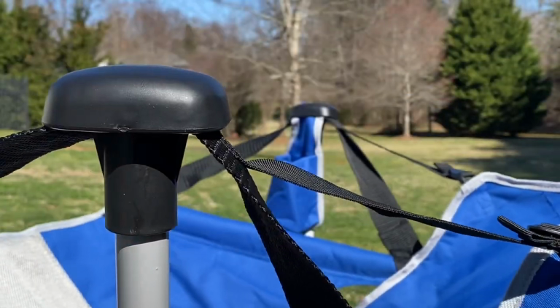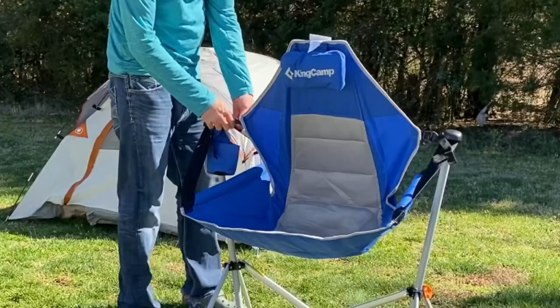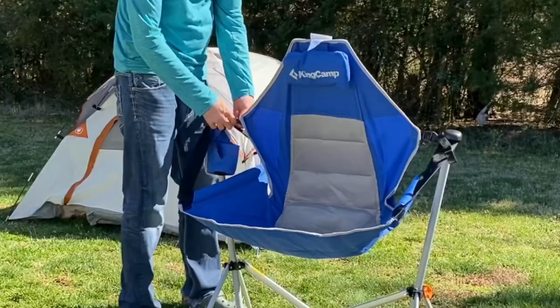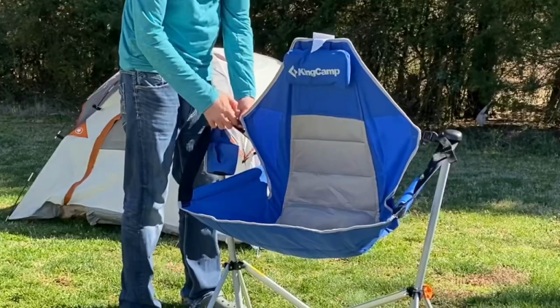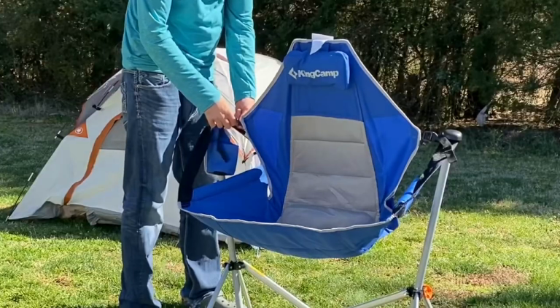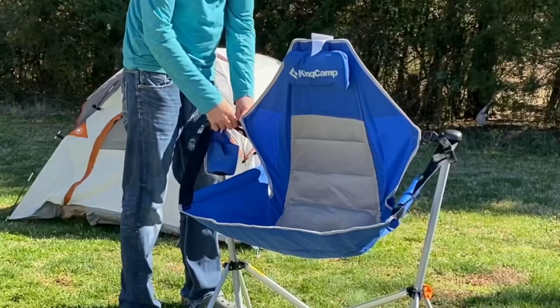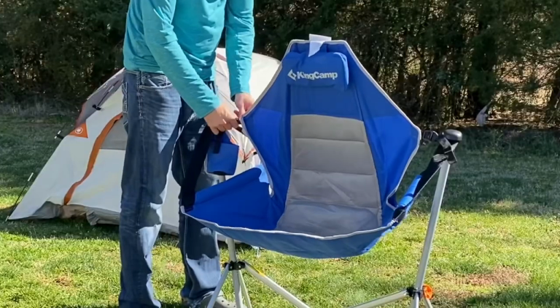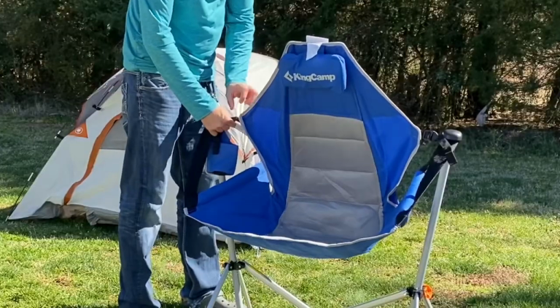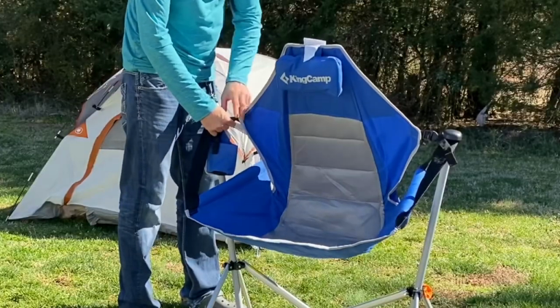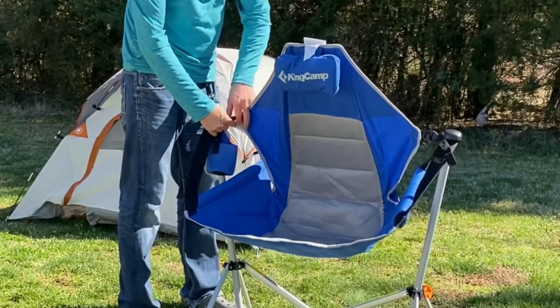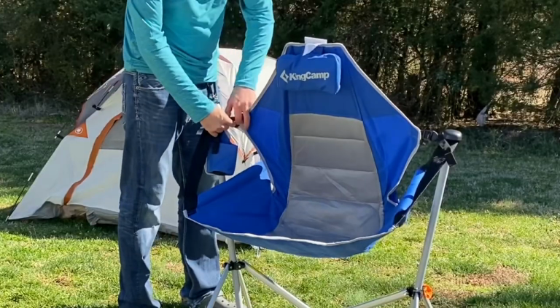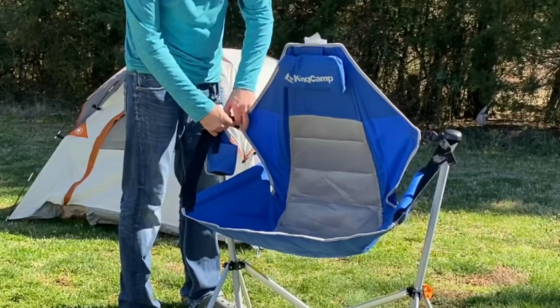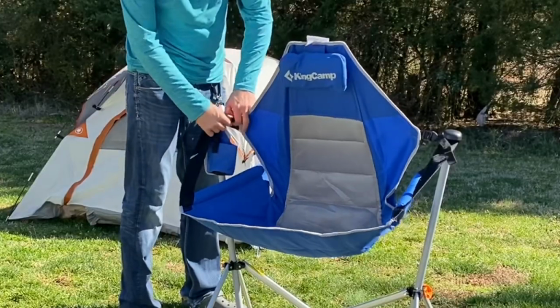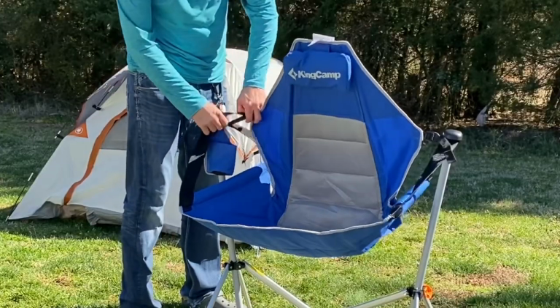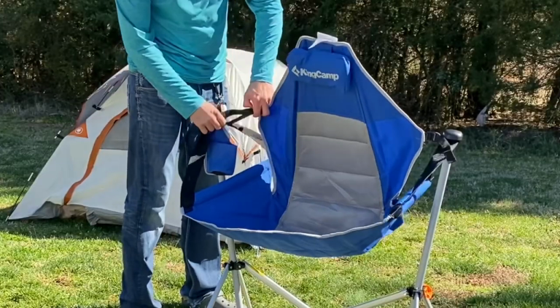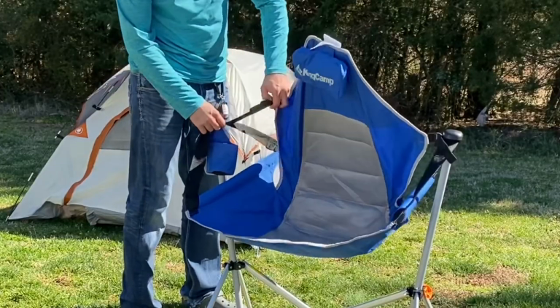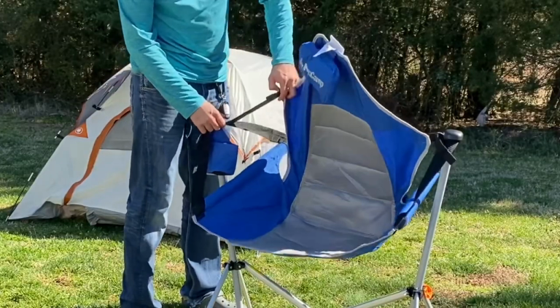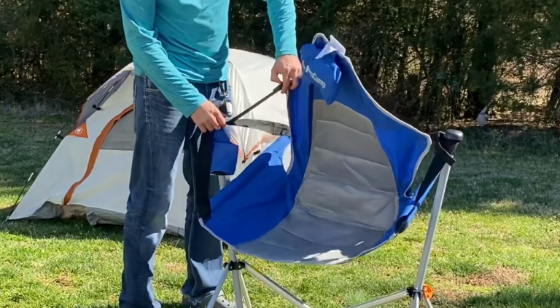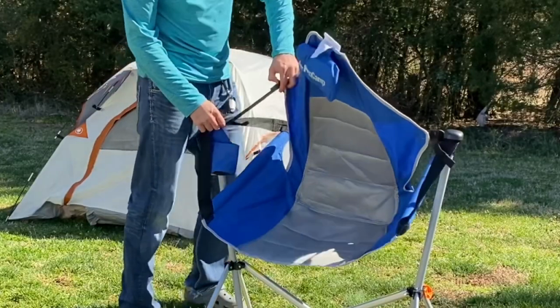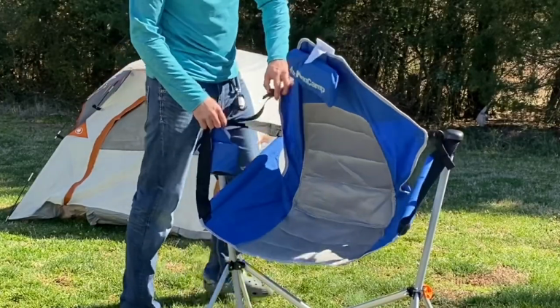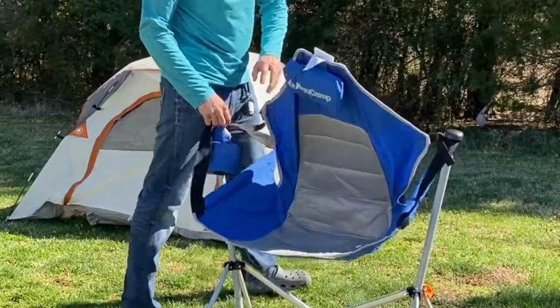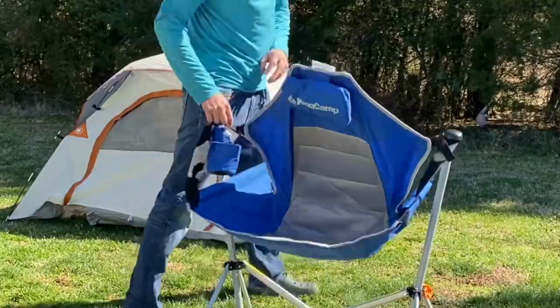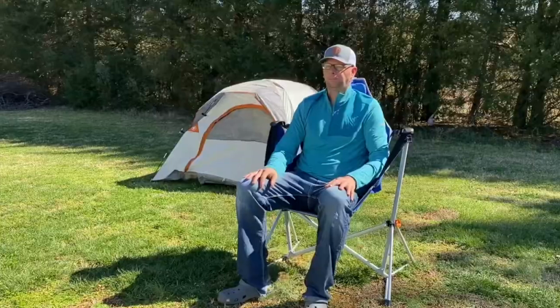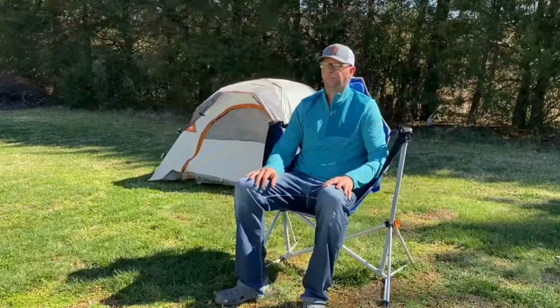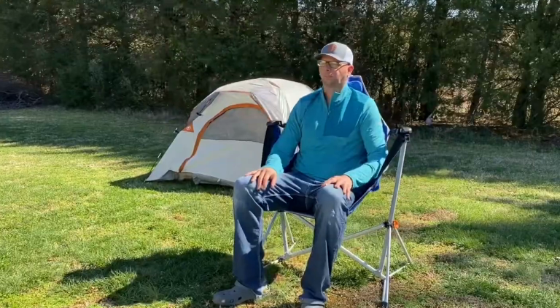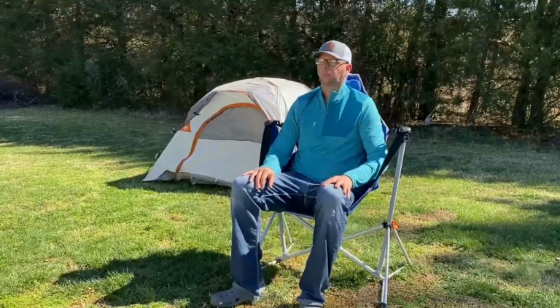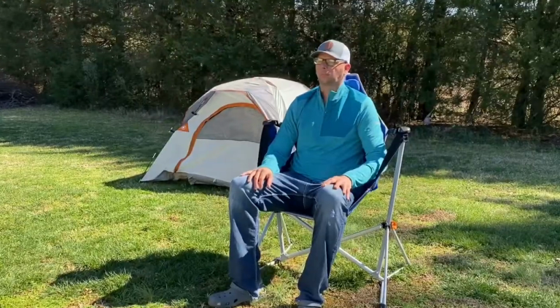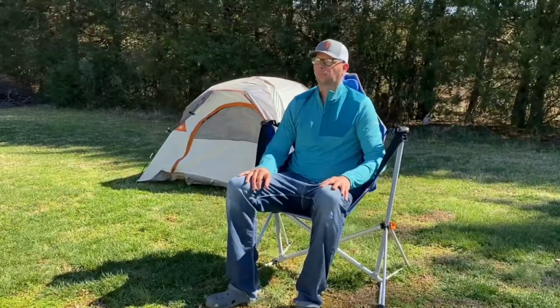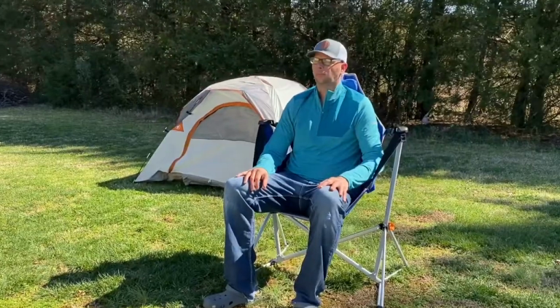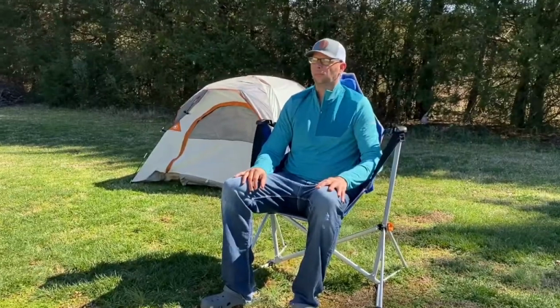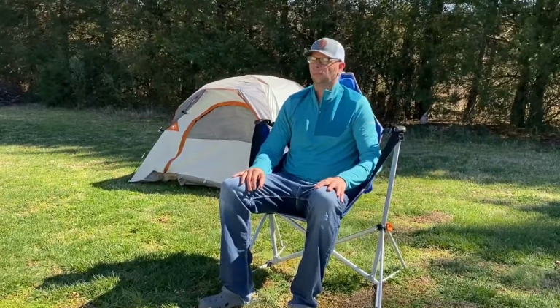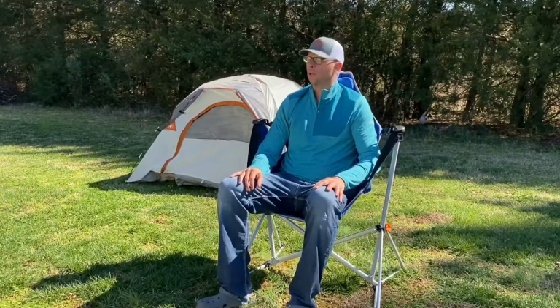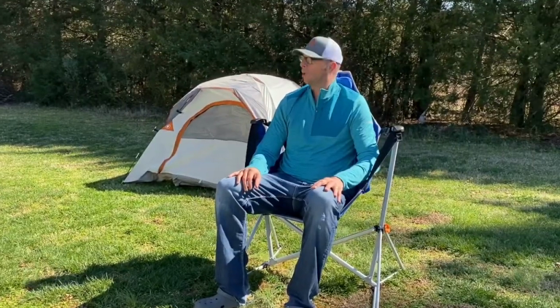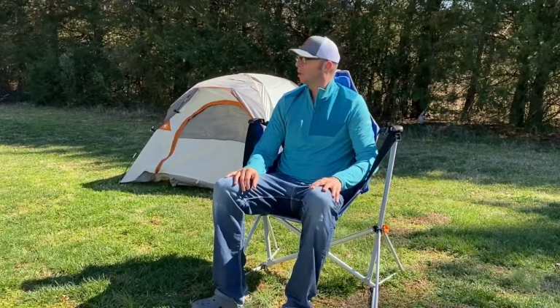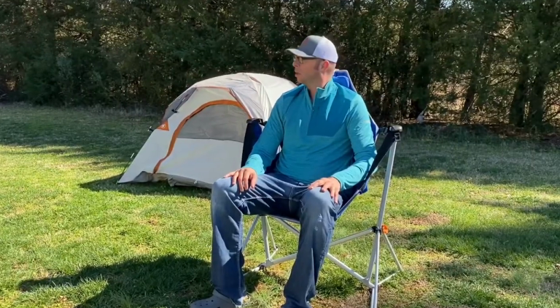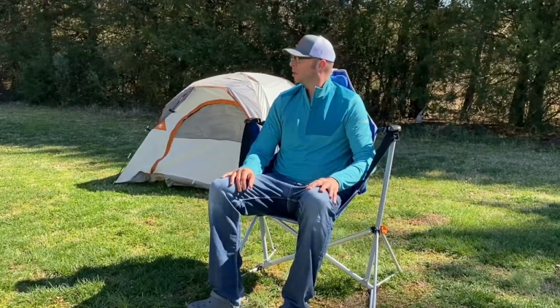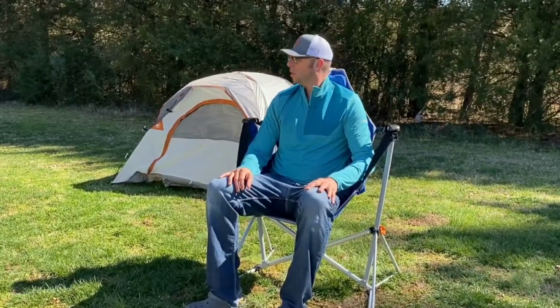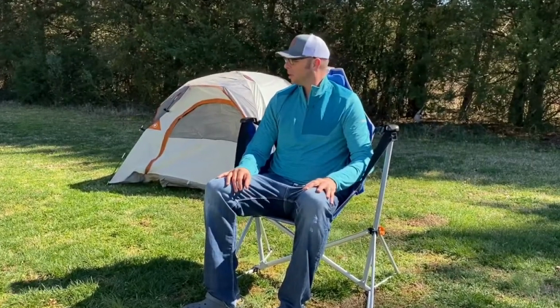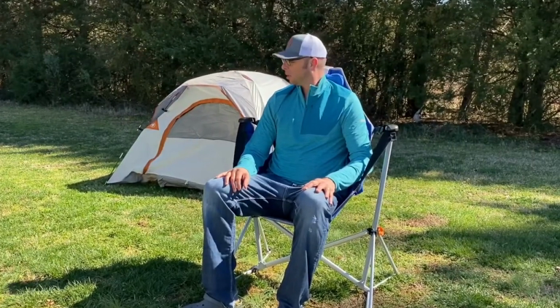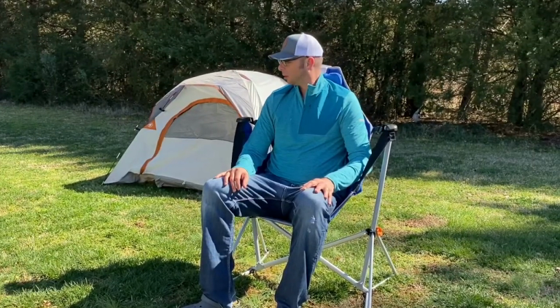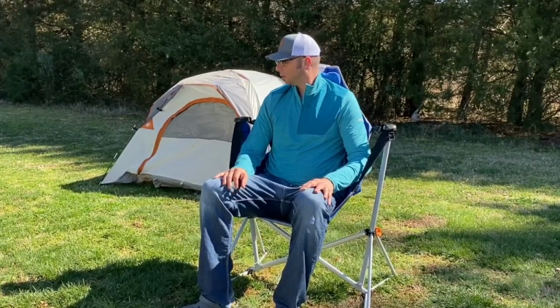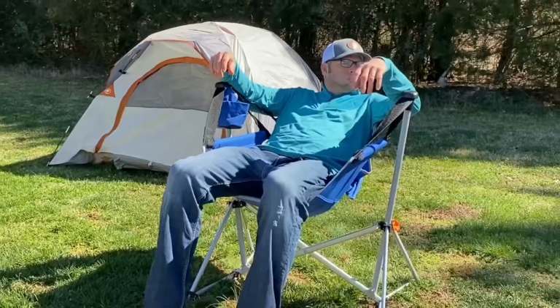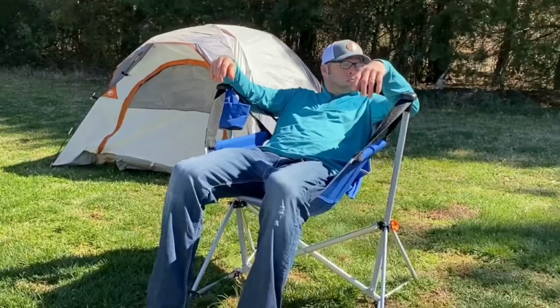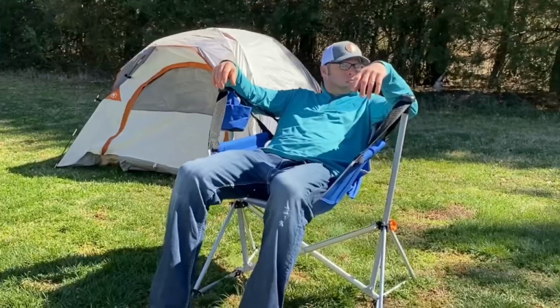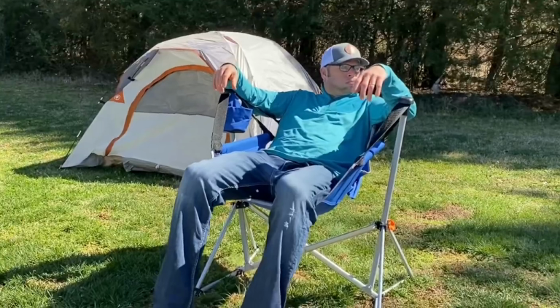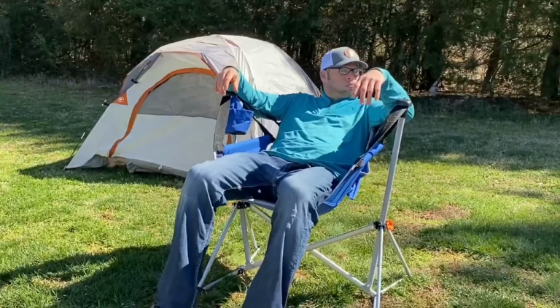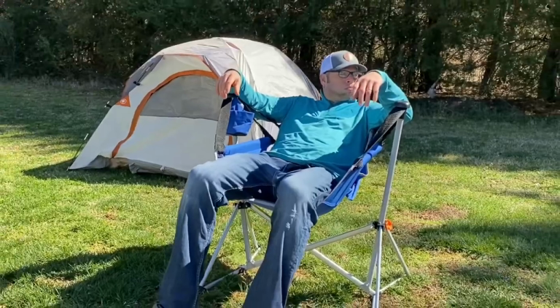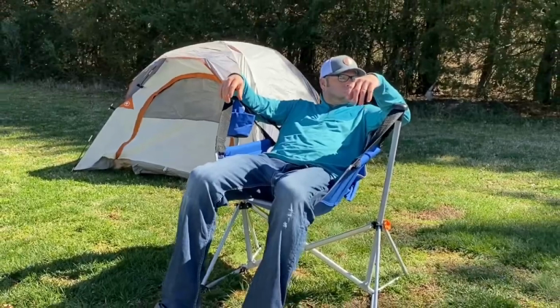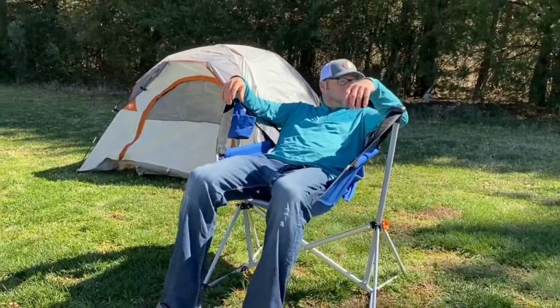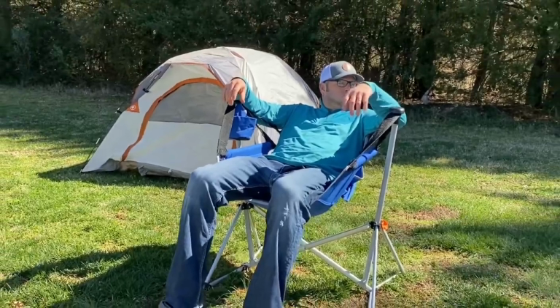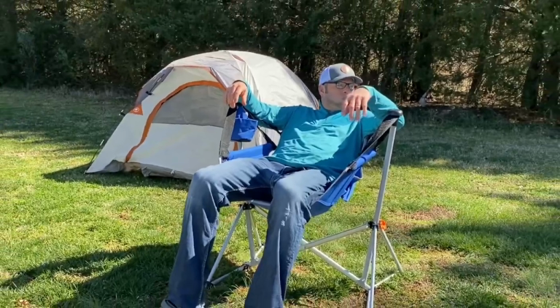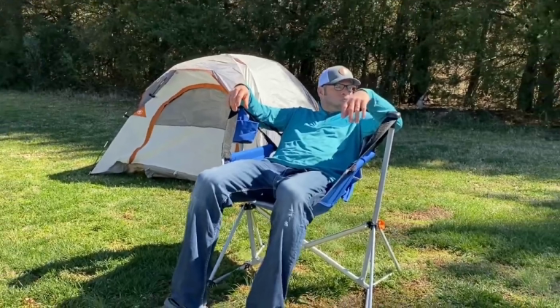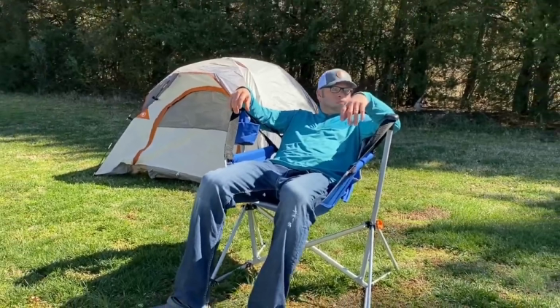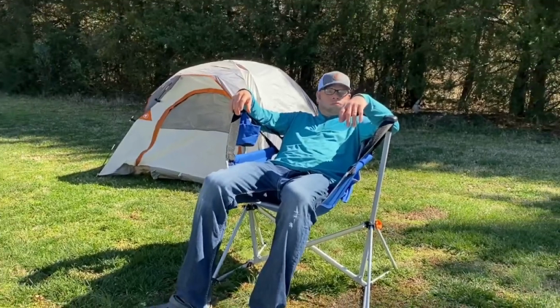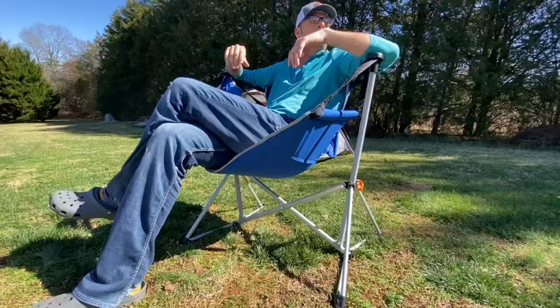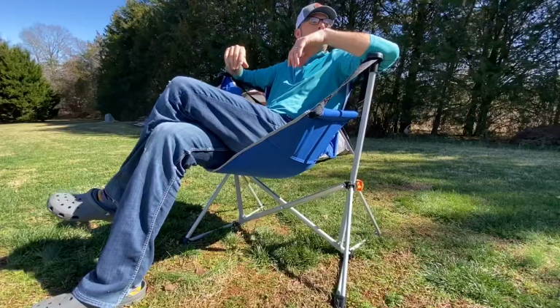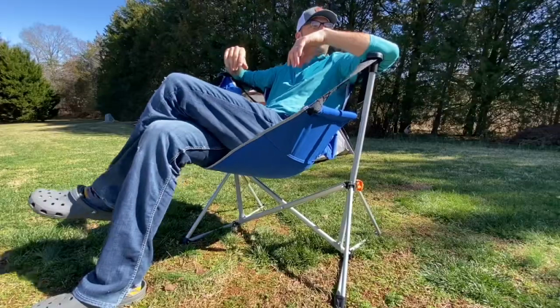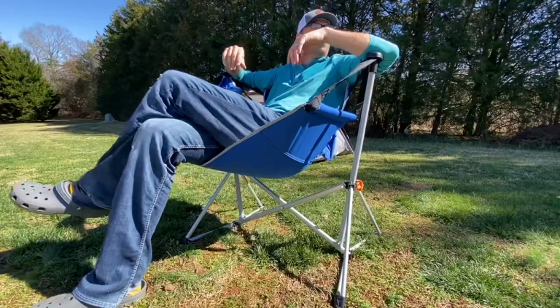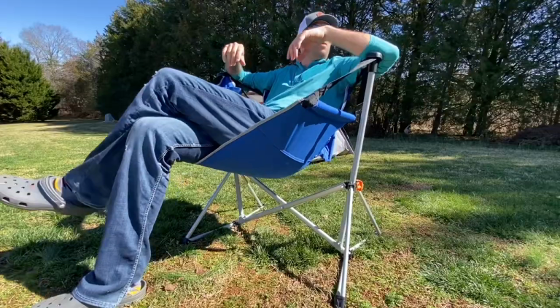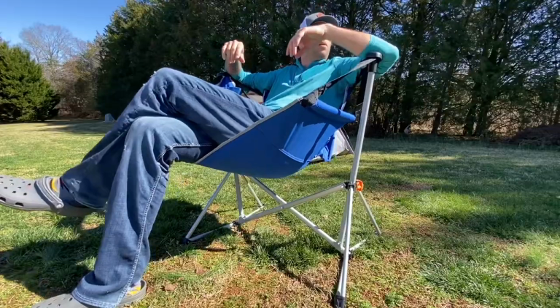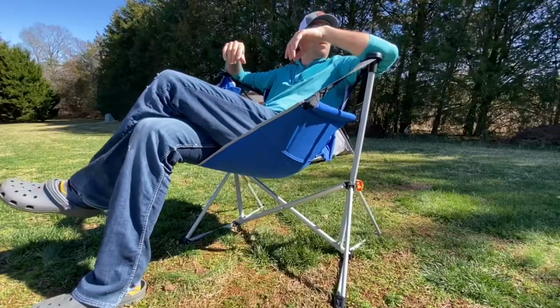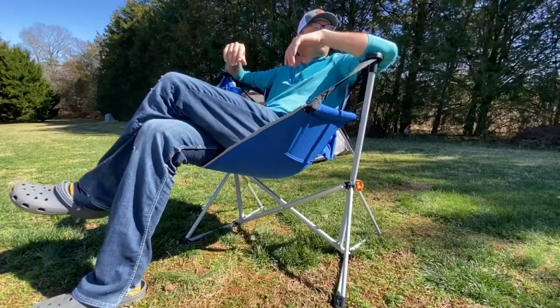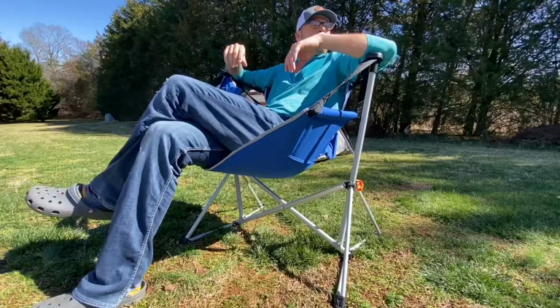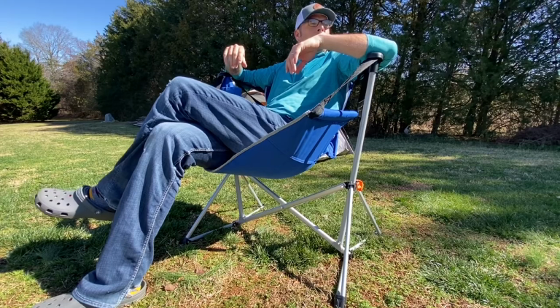You can use the straps to adjust the reclining position to your liking. Simply tighten or loosen to your preference. And now you're ready to swing.